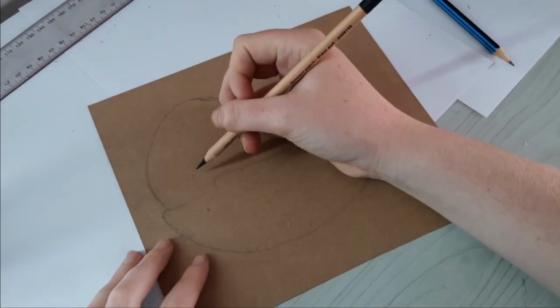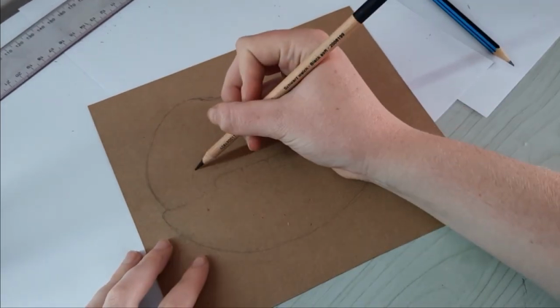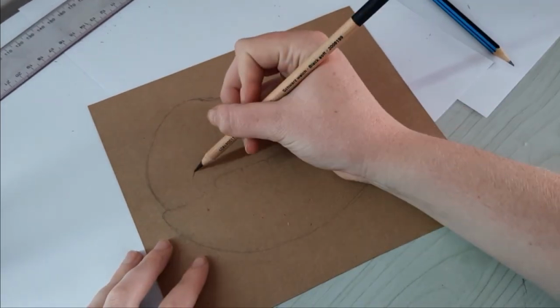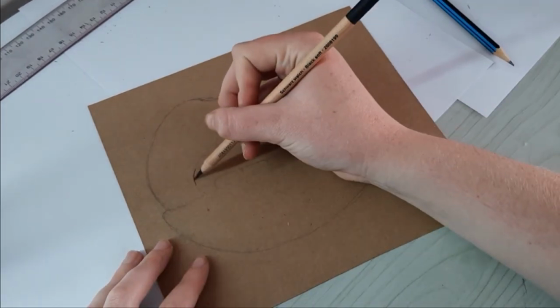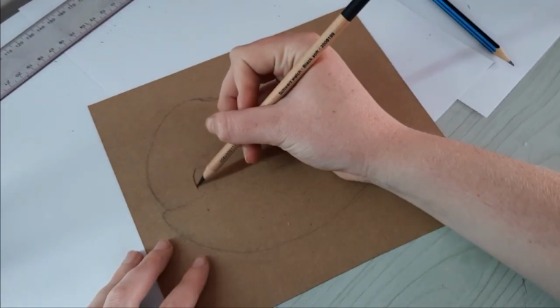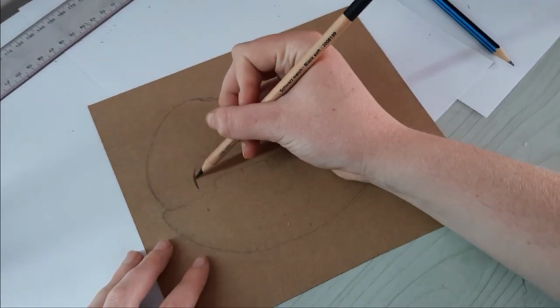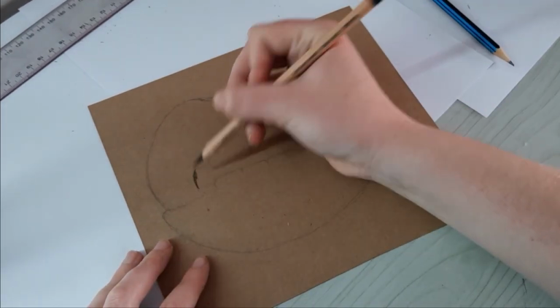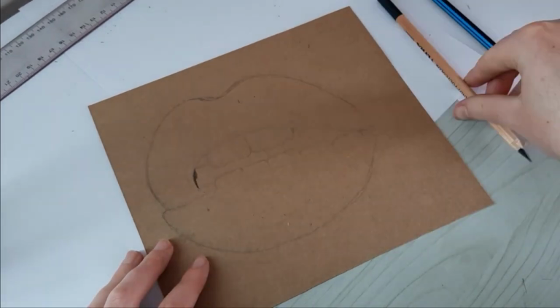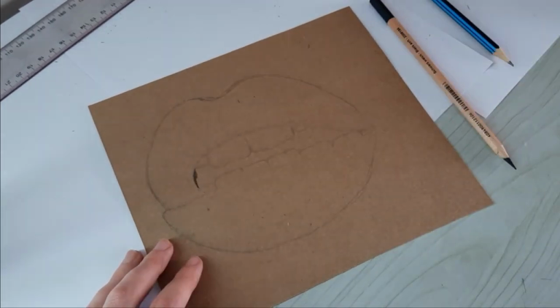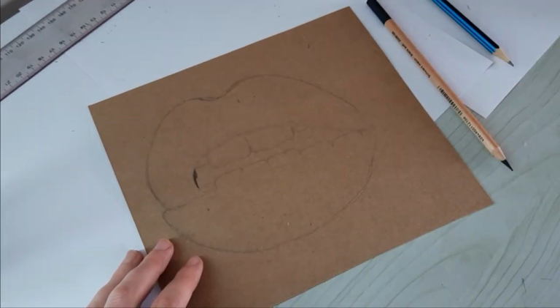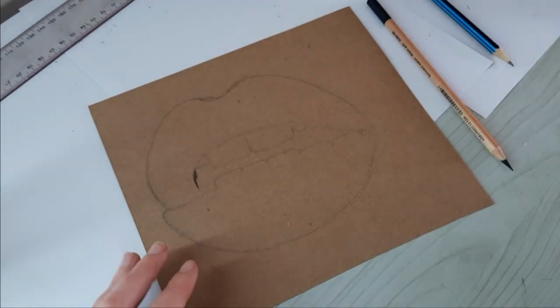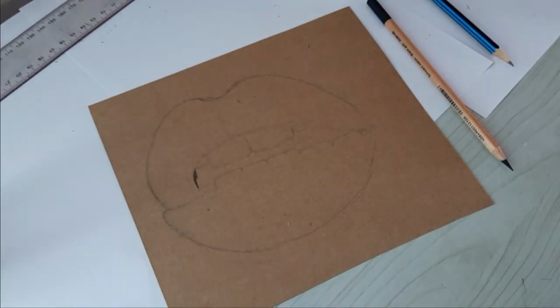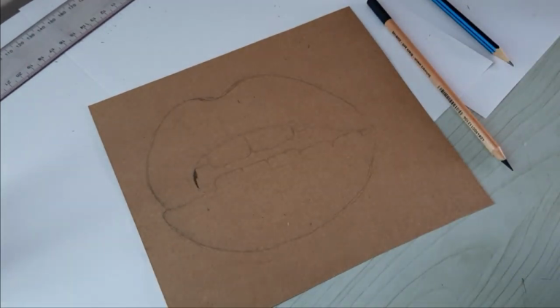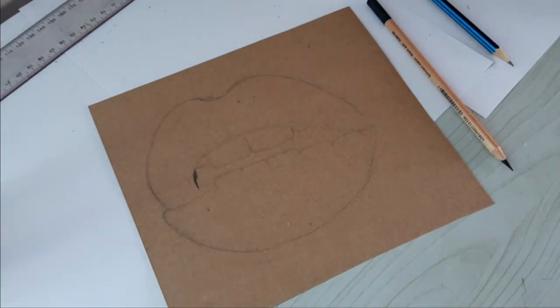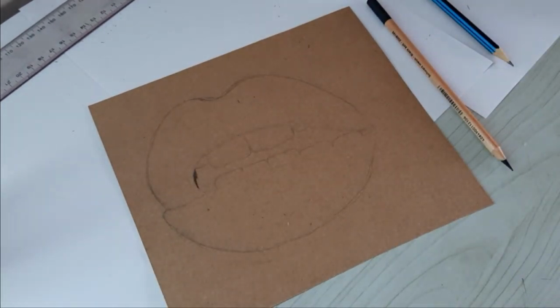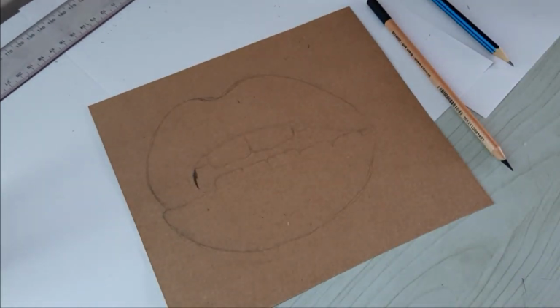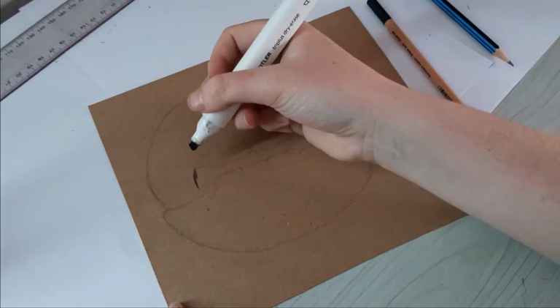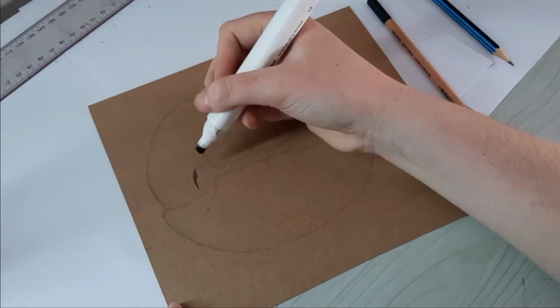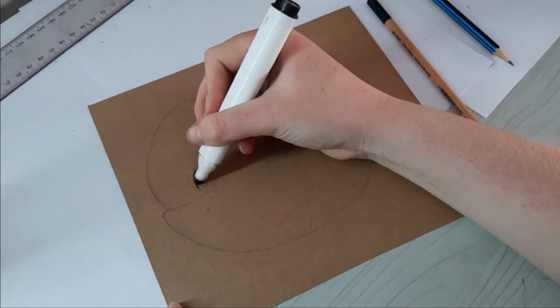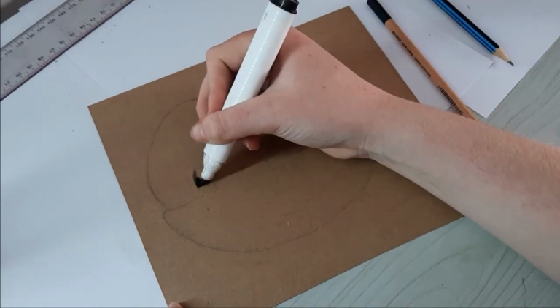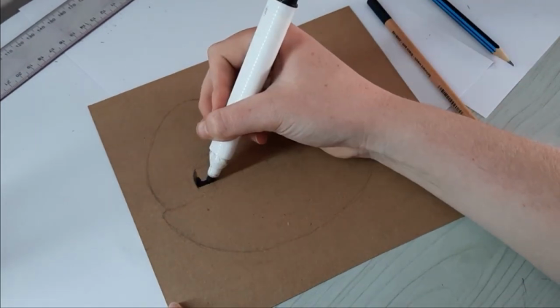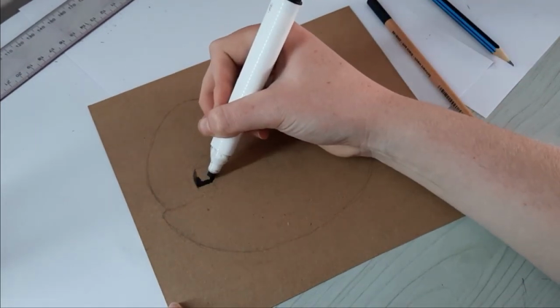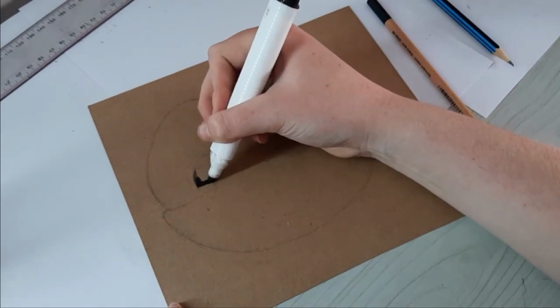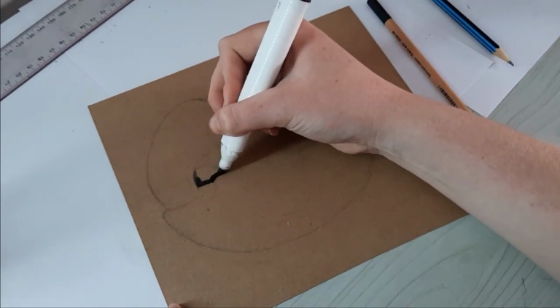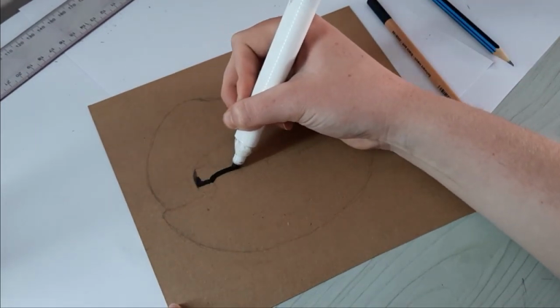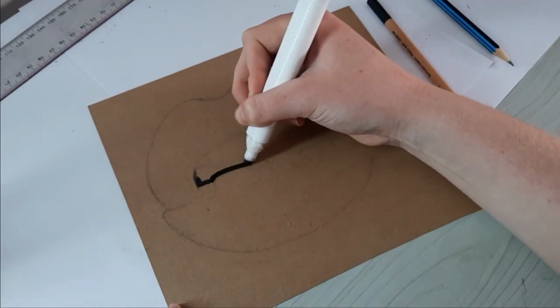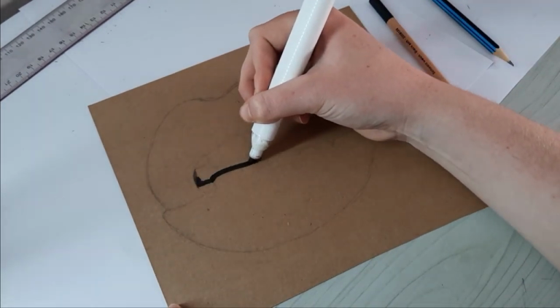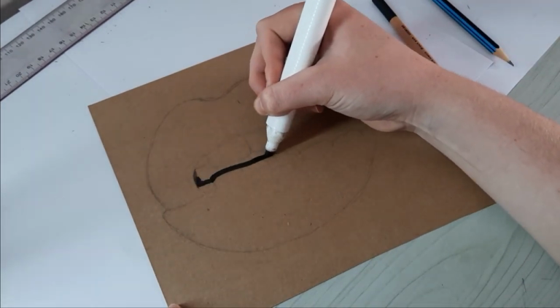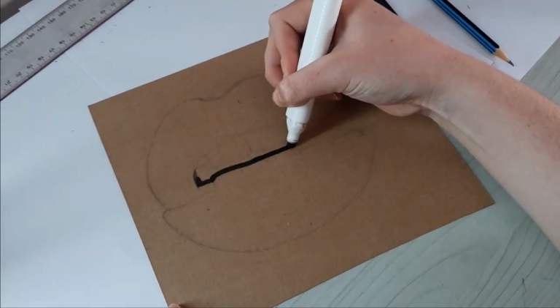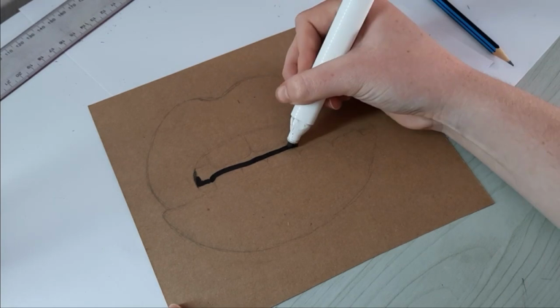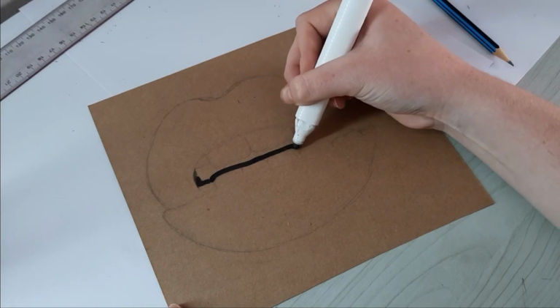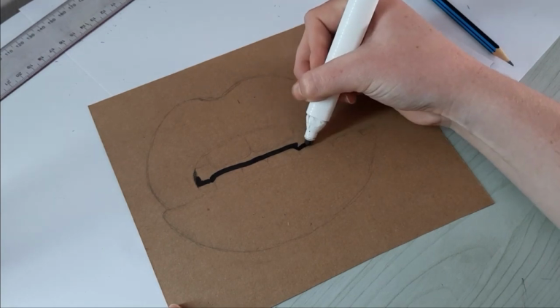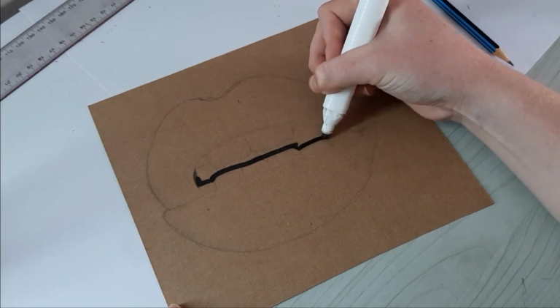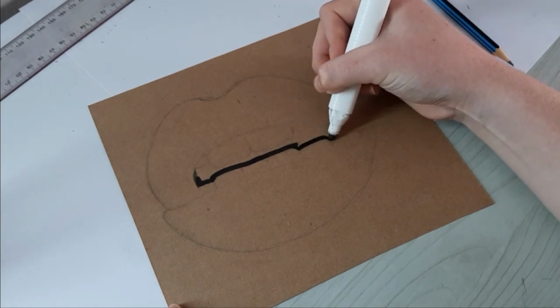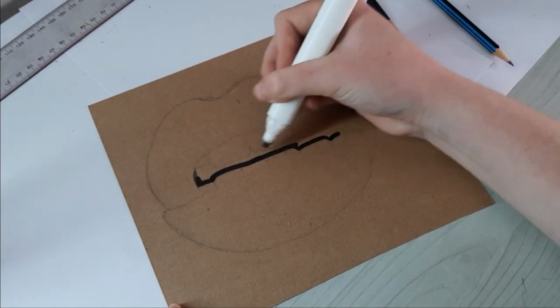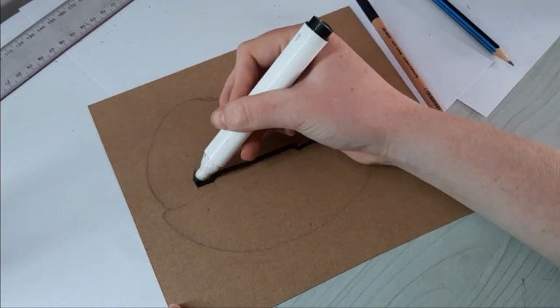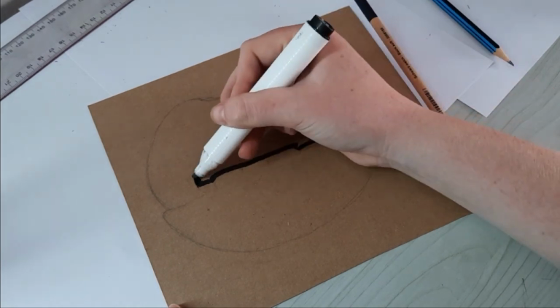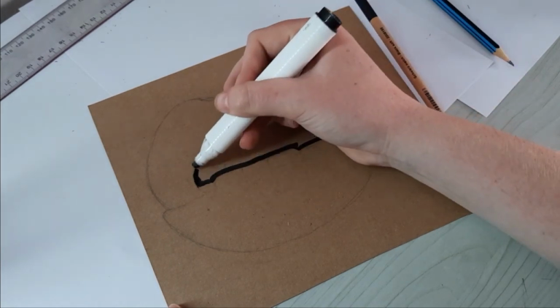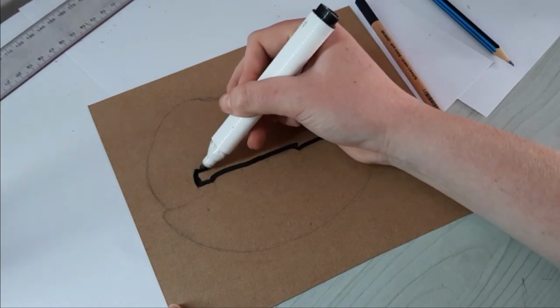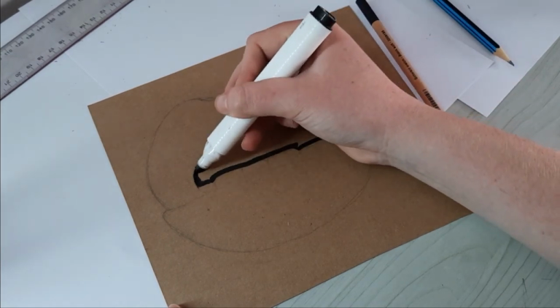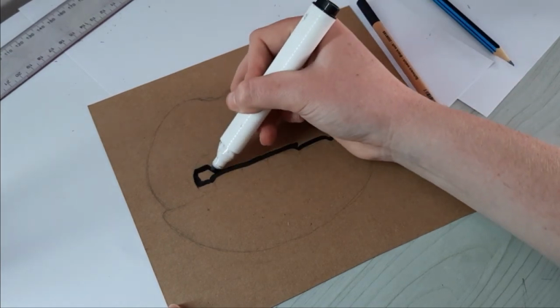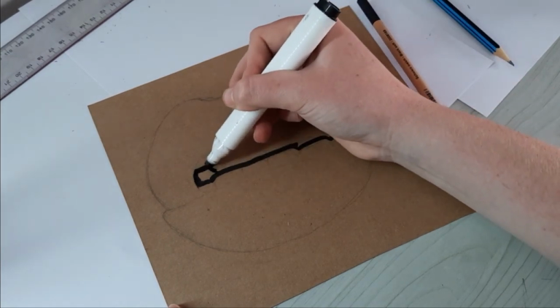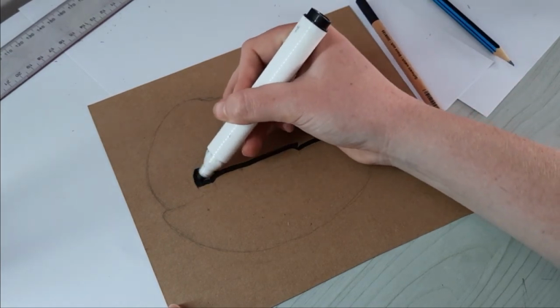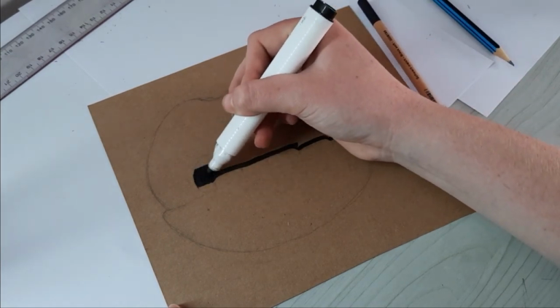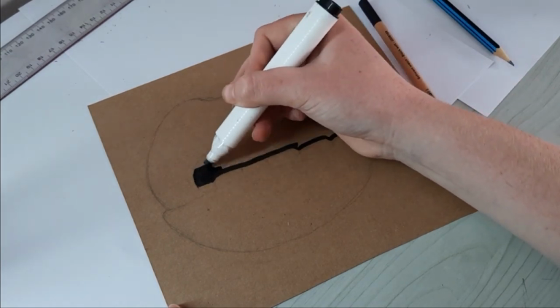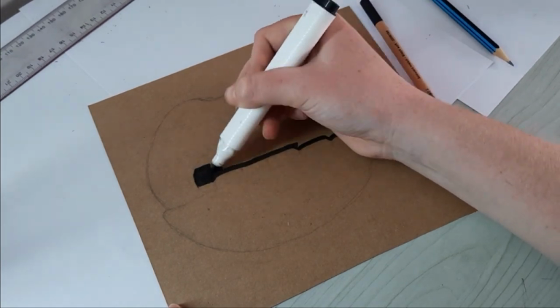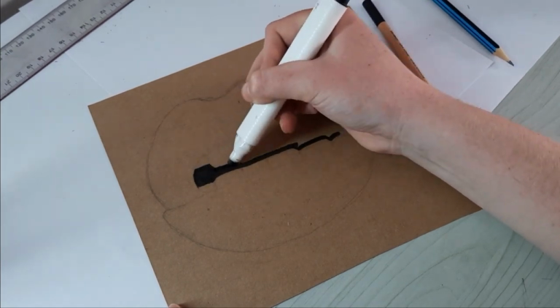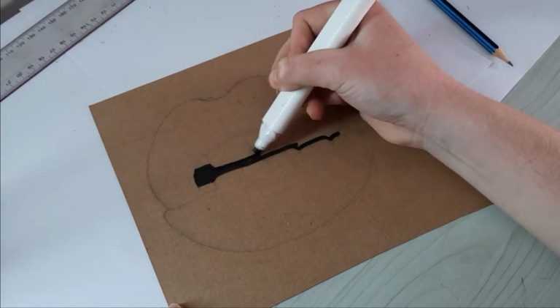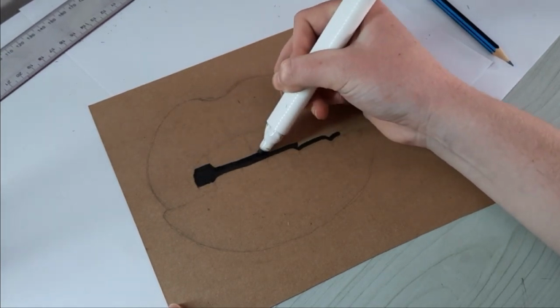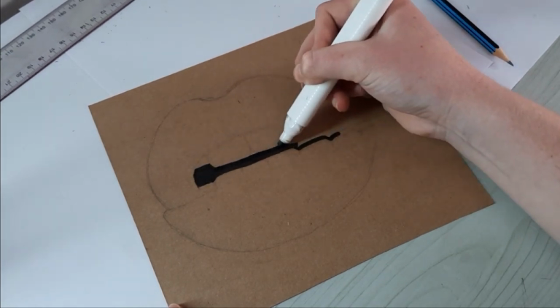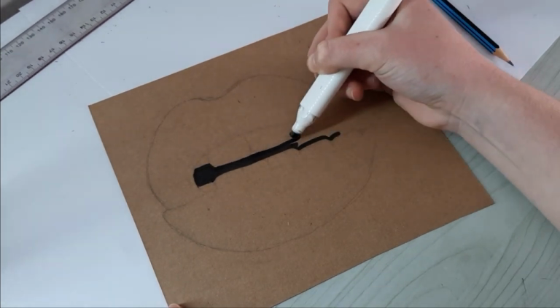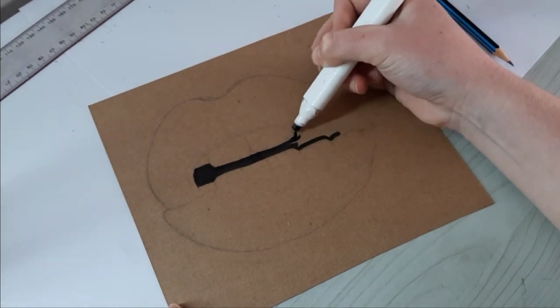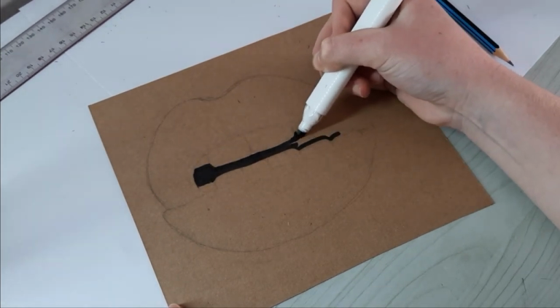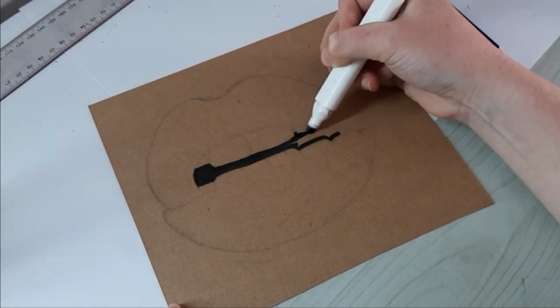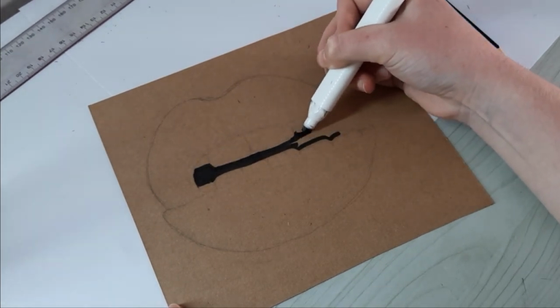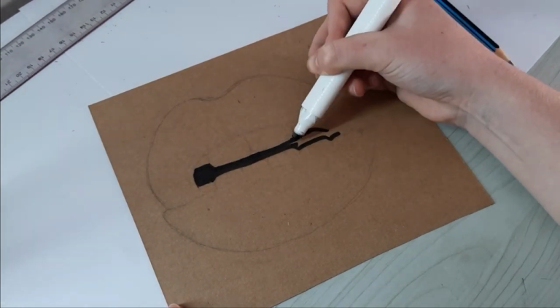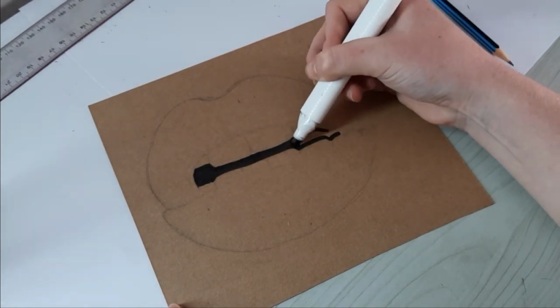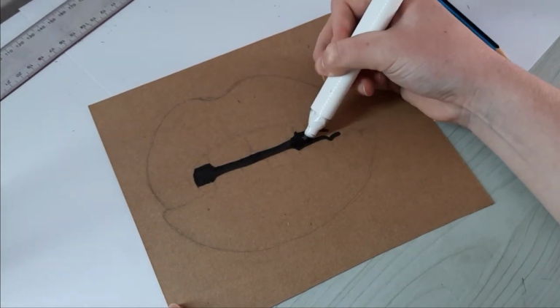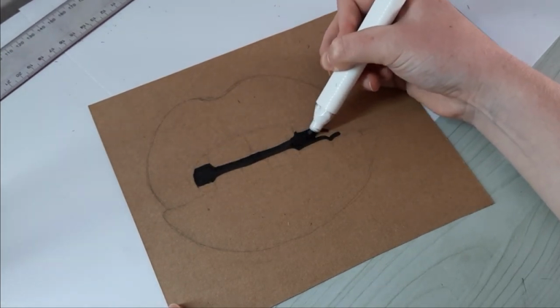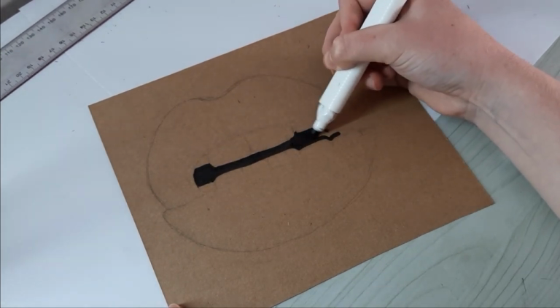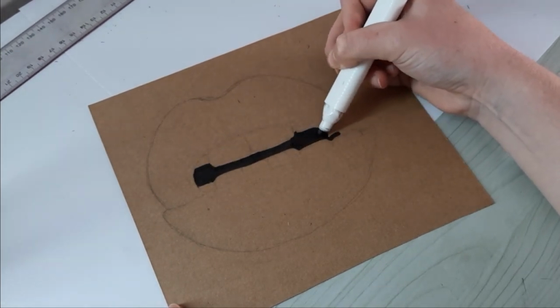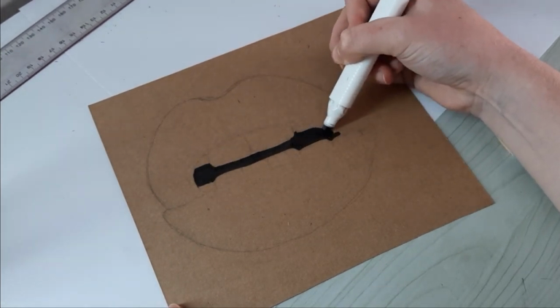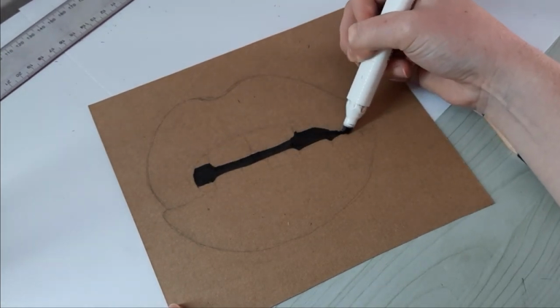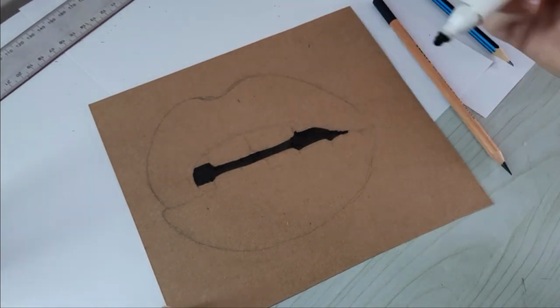The next part I focused on was the inside part of the mouth. I used the black marker first, before going over it with my black color pencil, just to speed up the process.